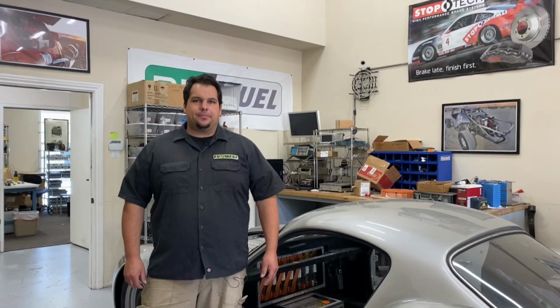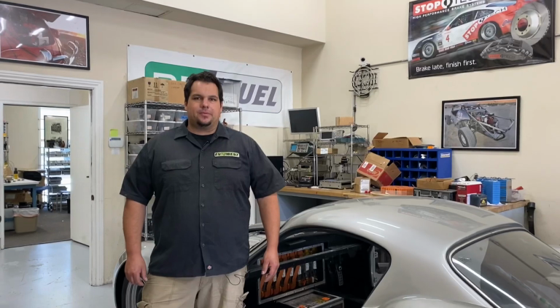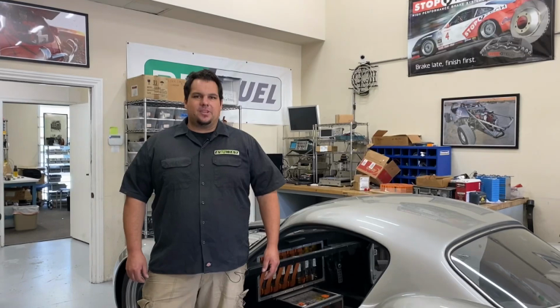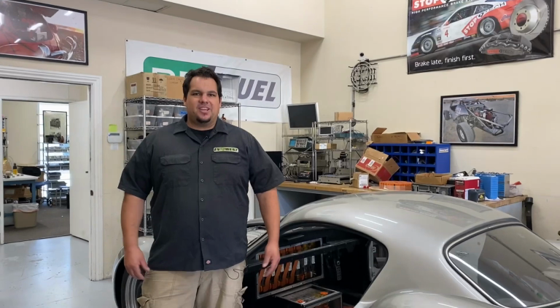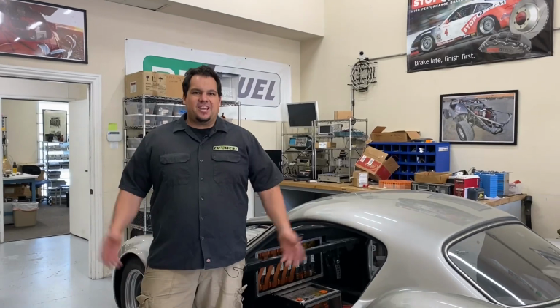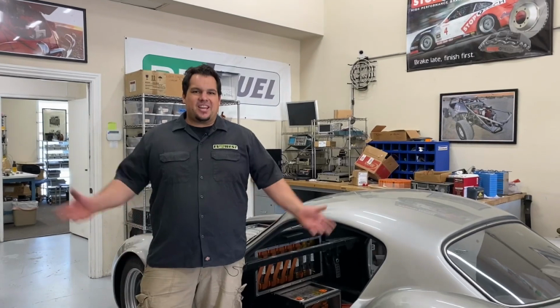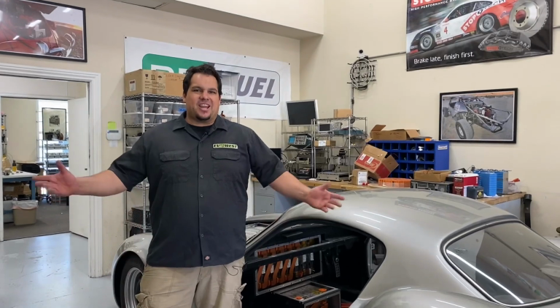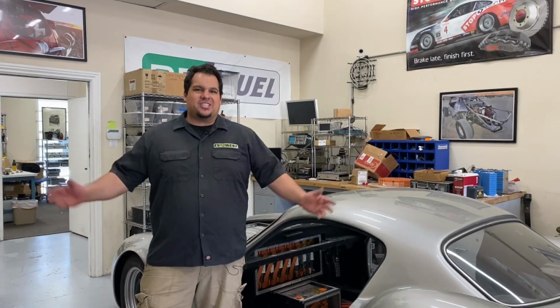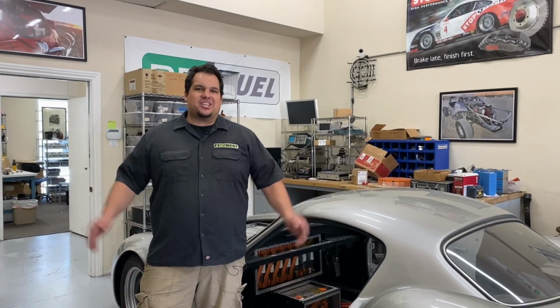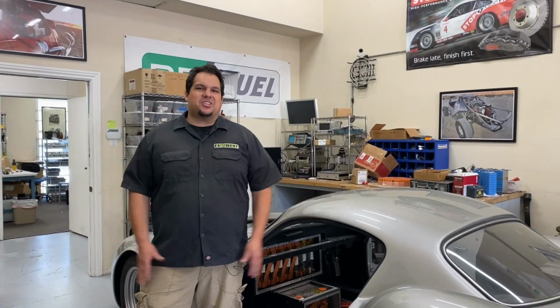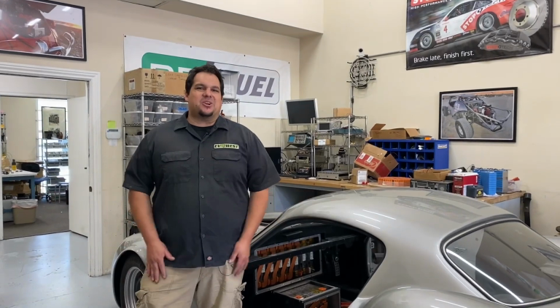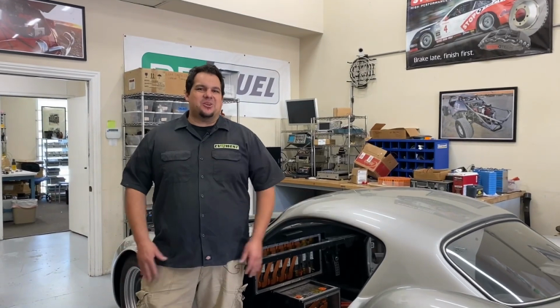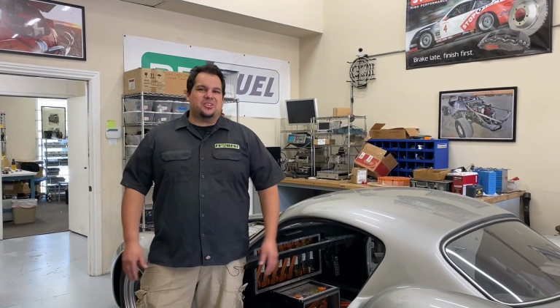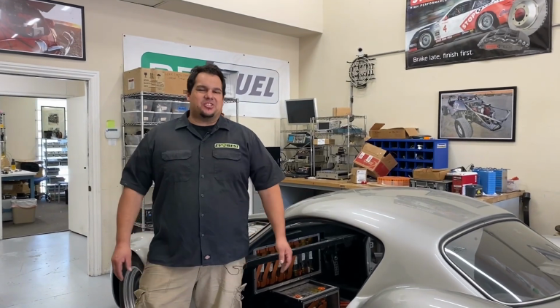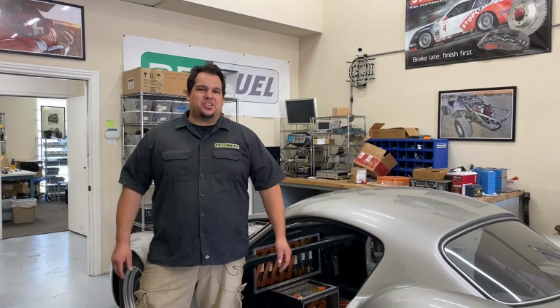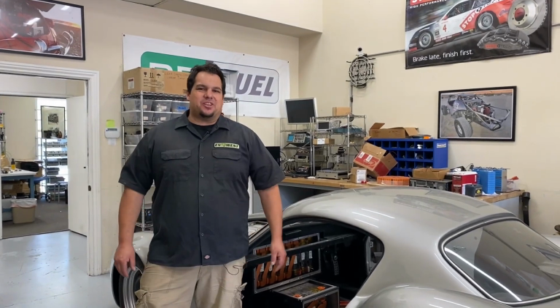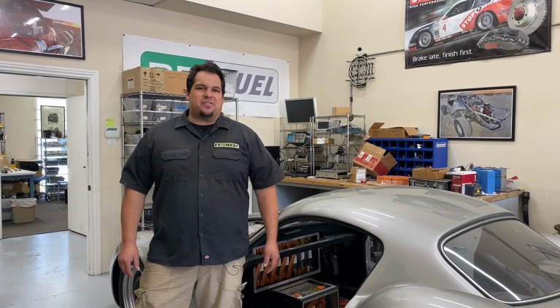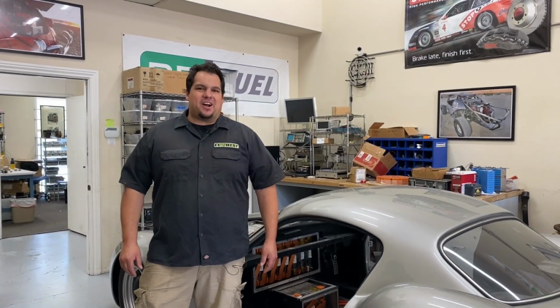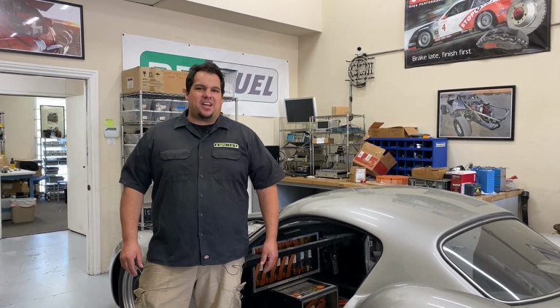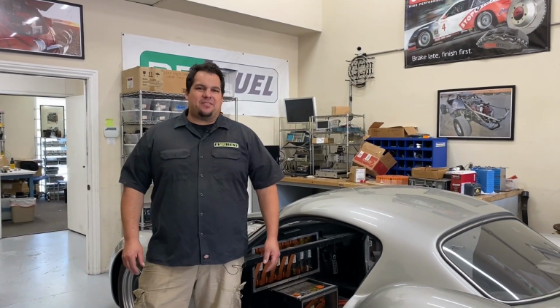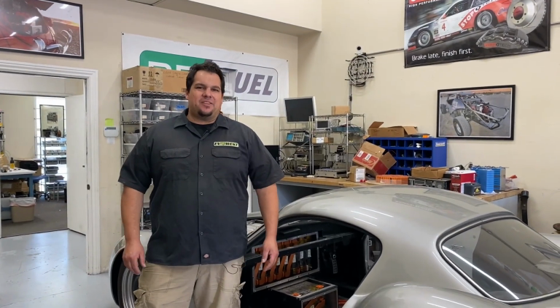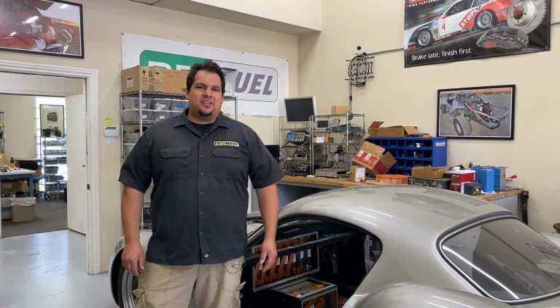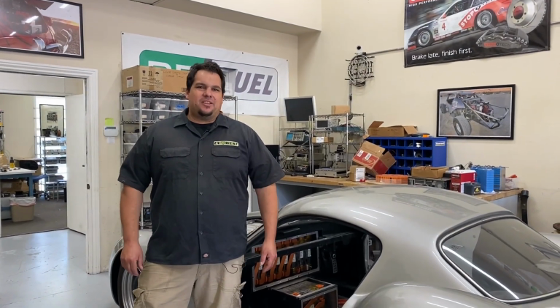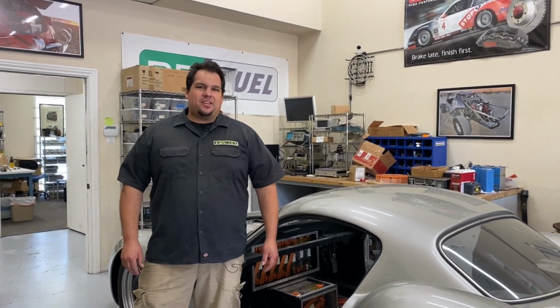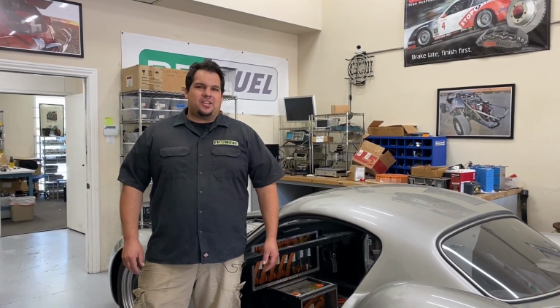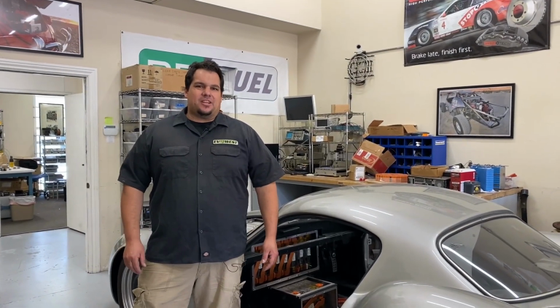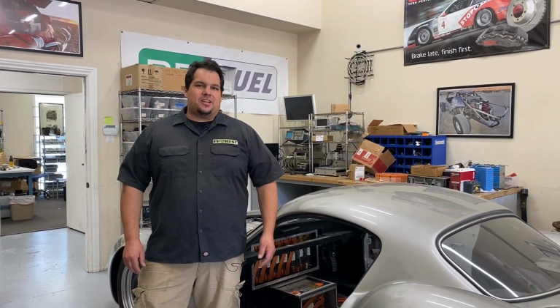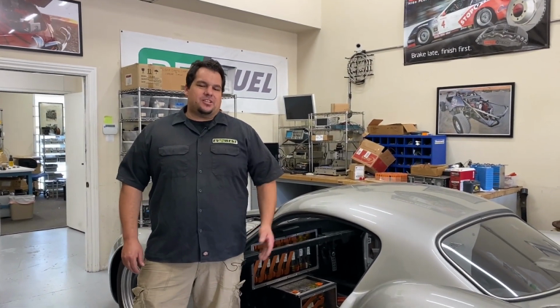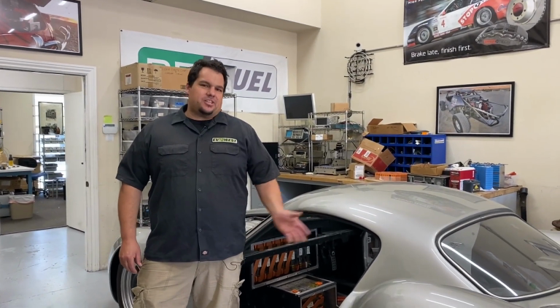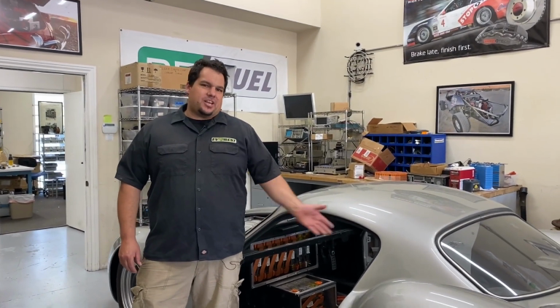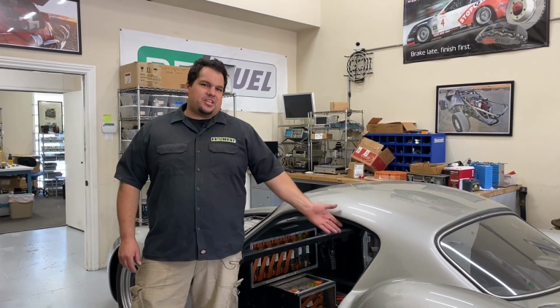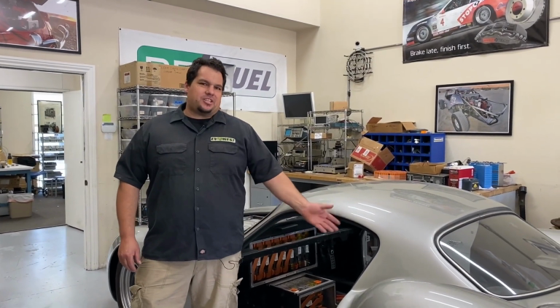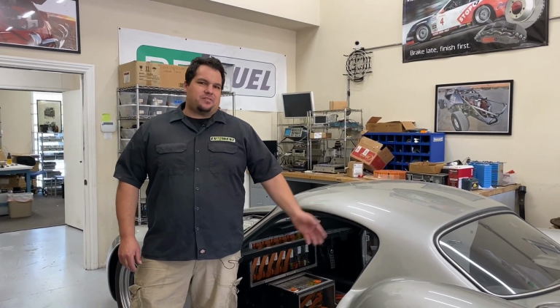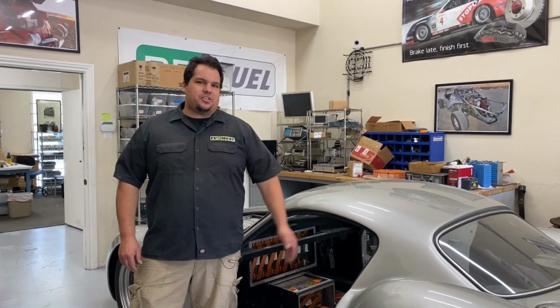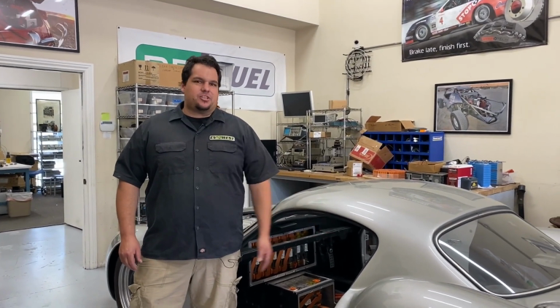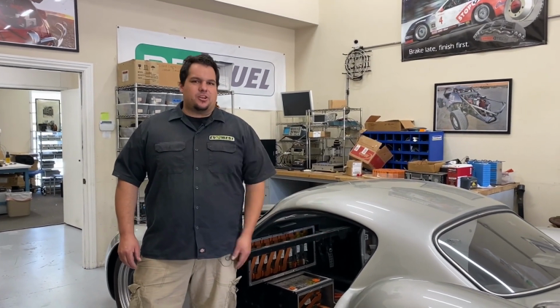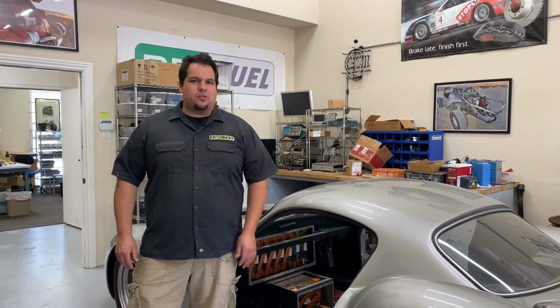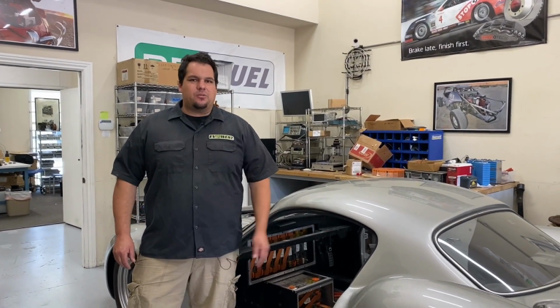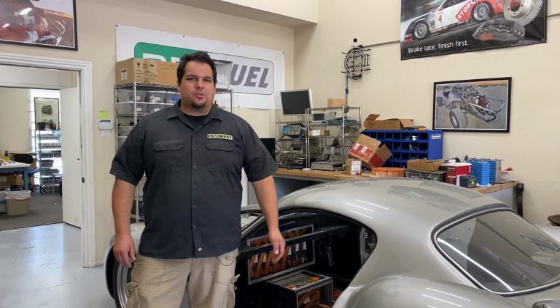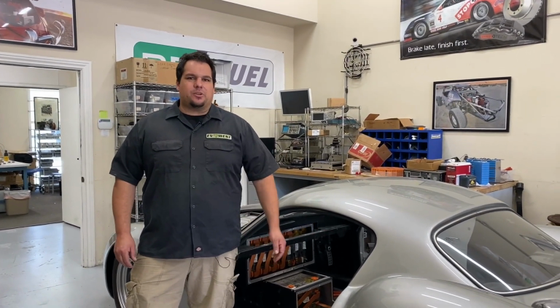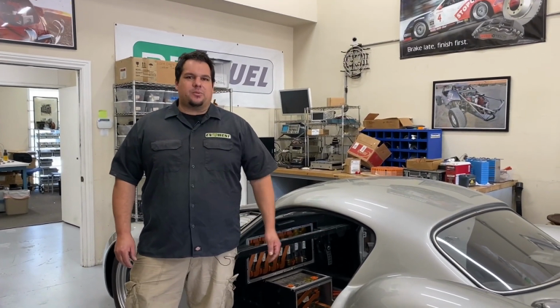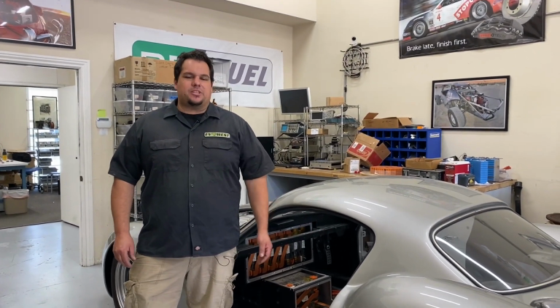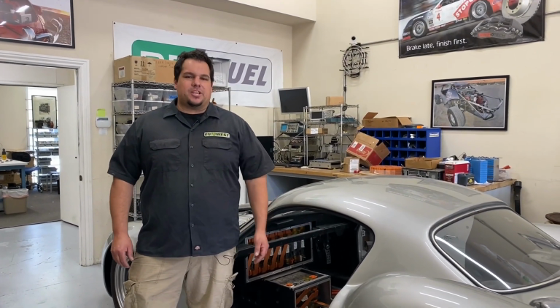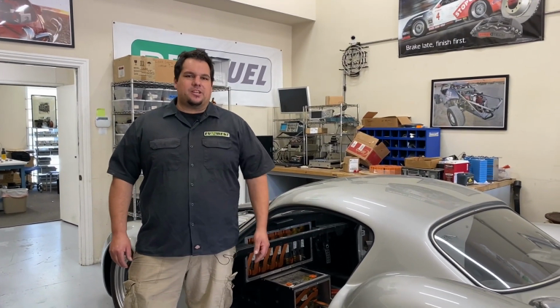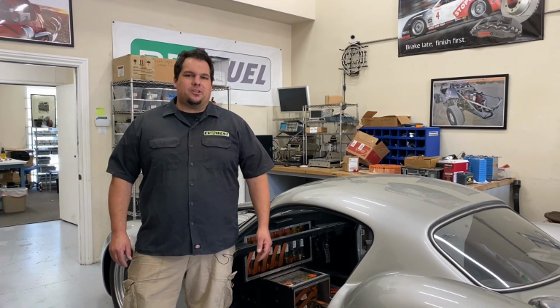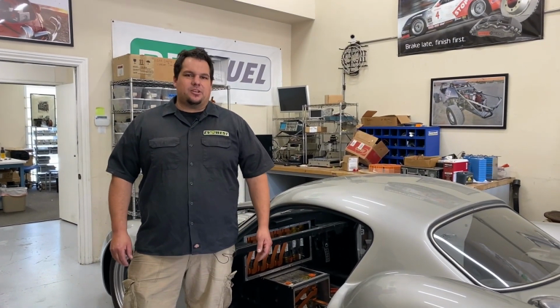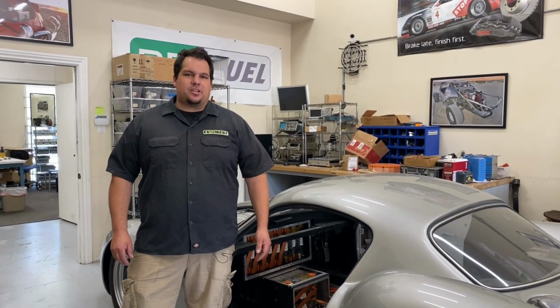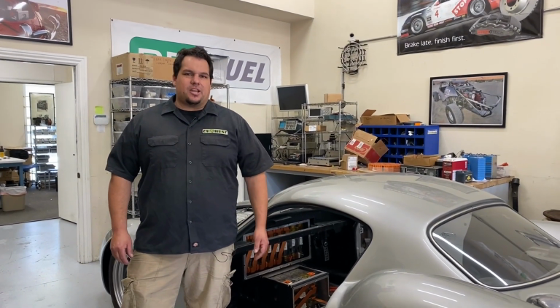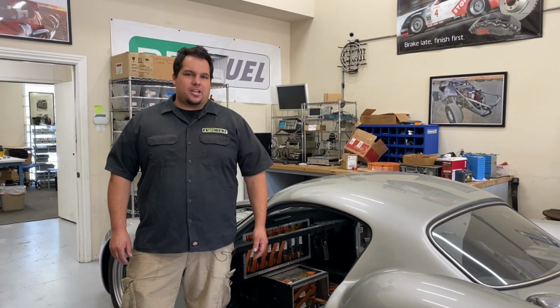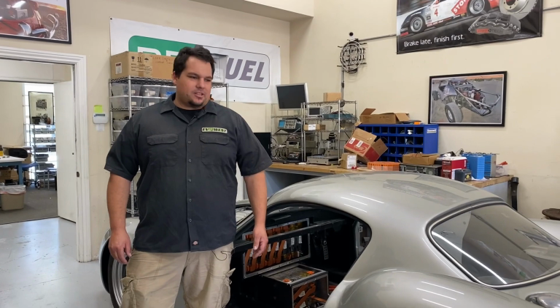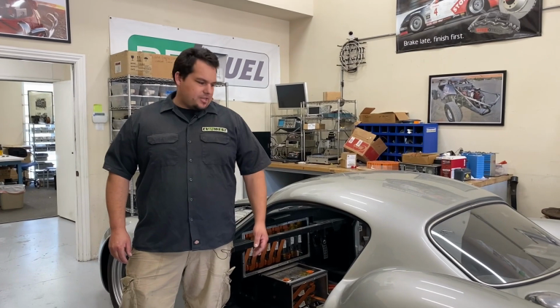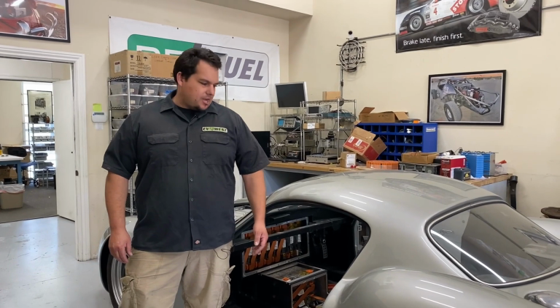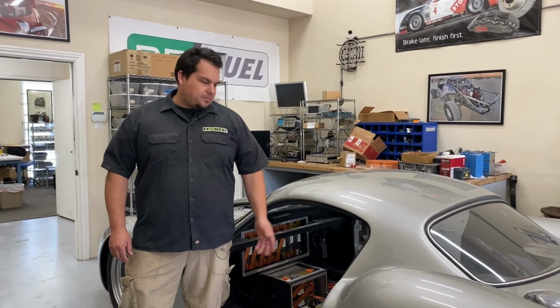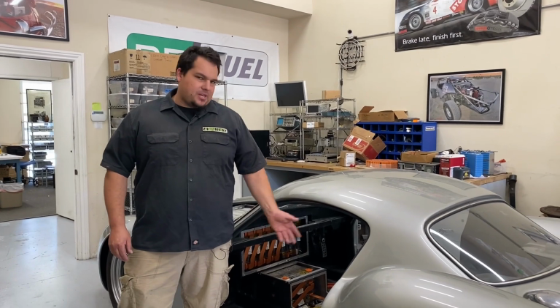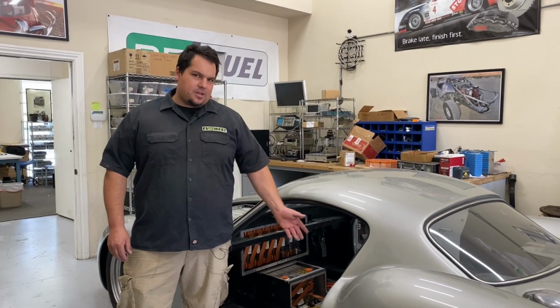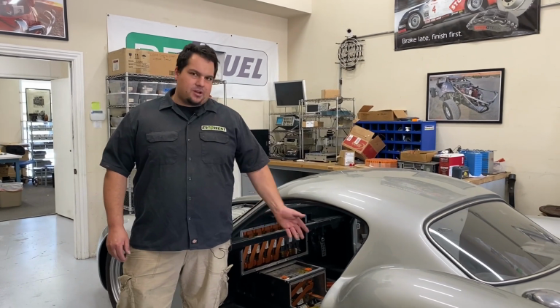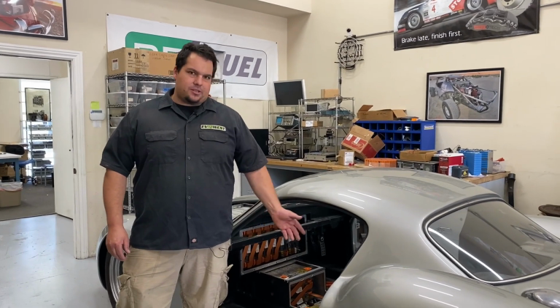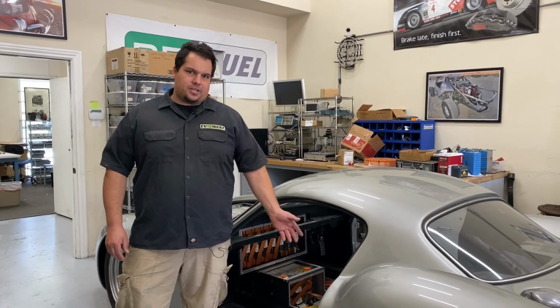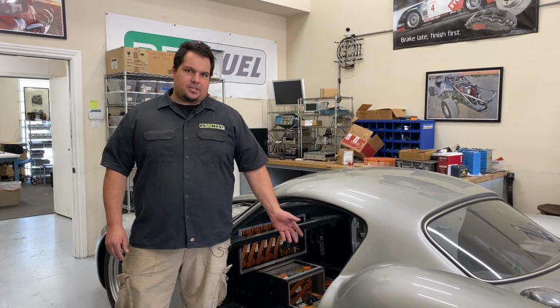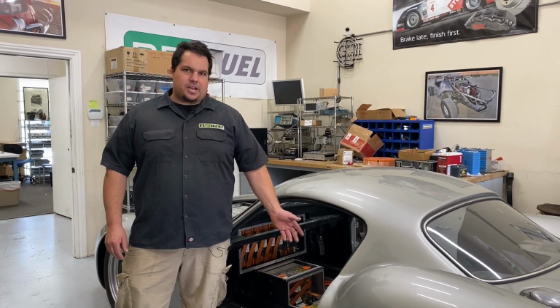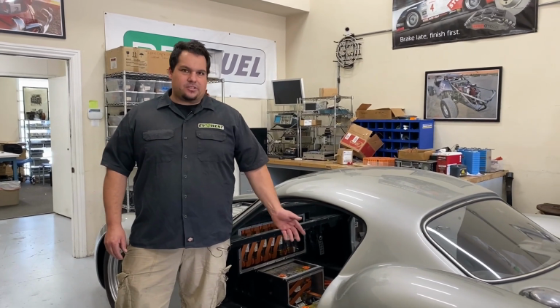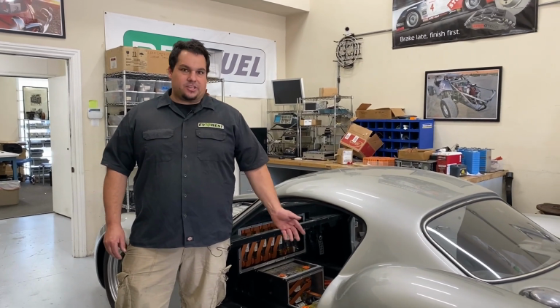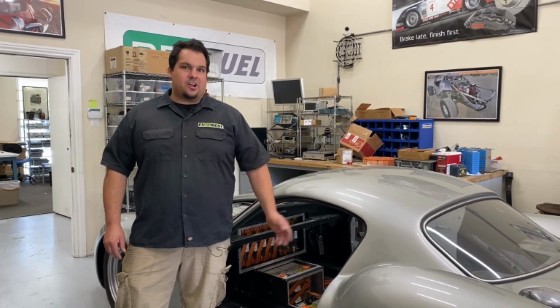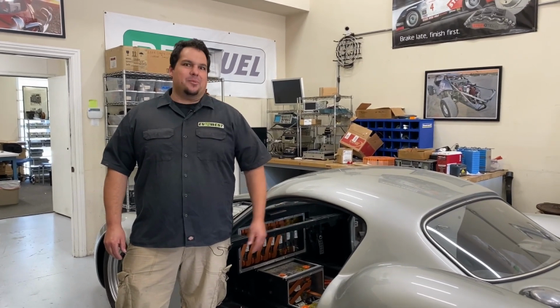Hey guys, how's it going? It's Johnny5 and on today's EV show we're going to be taking a look at the update on the Dowsett Comet.